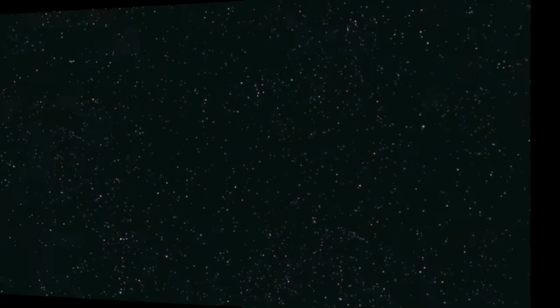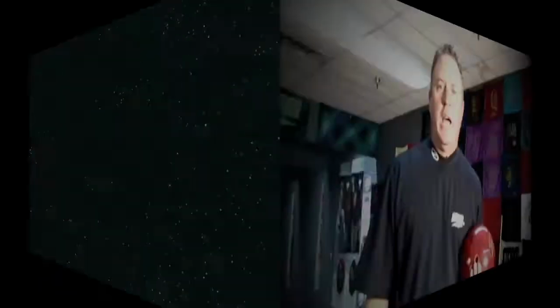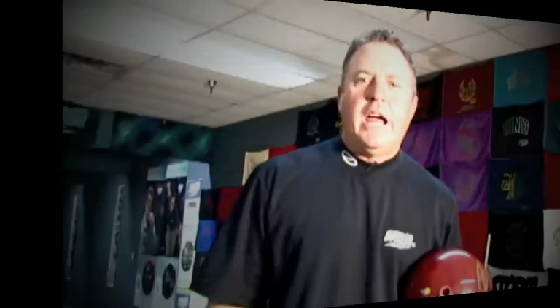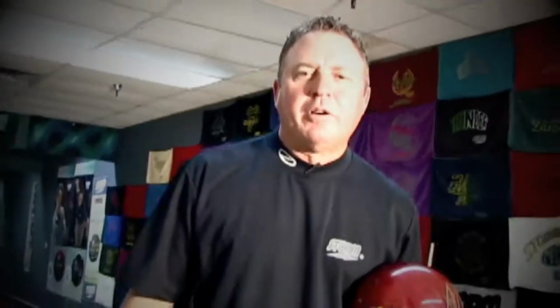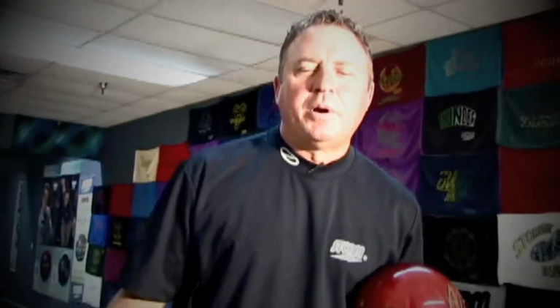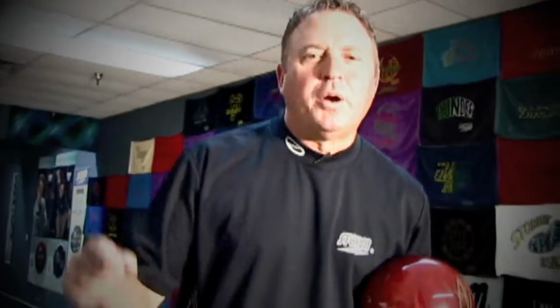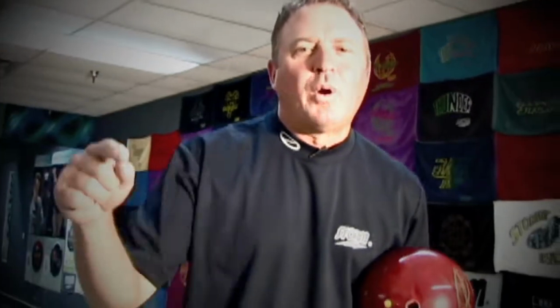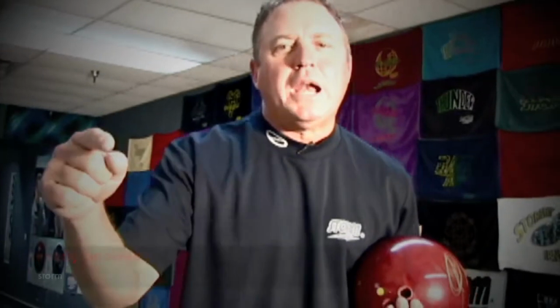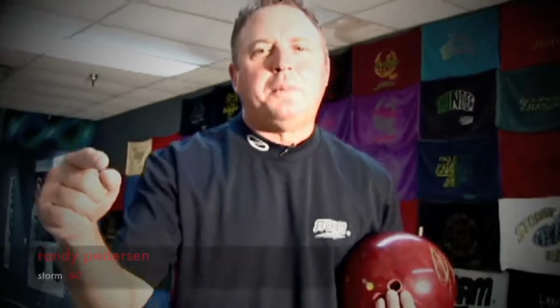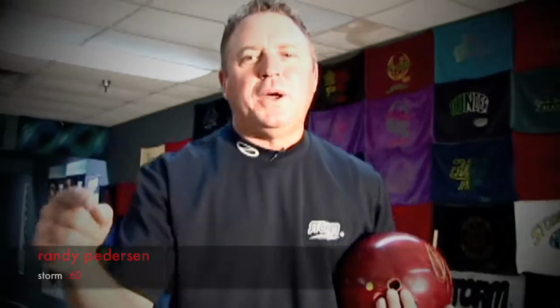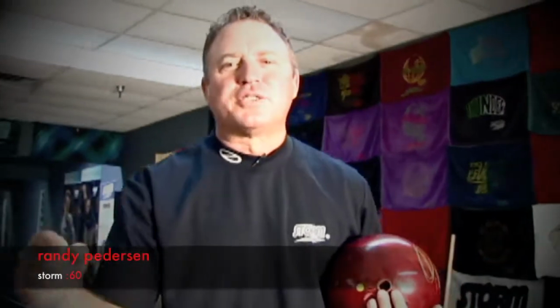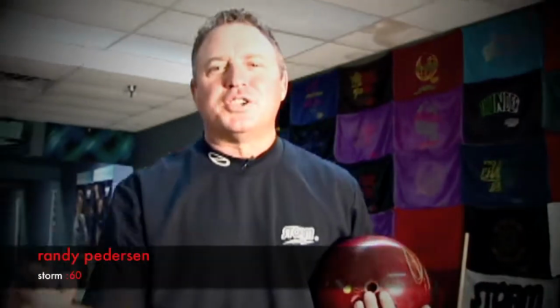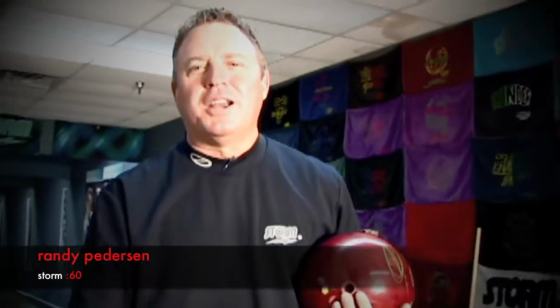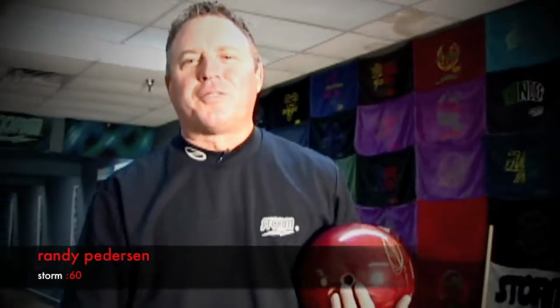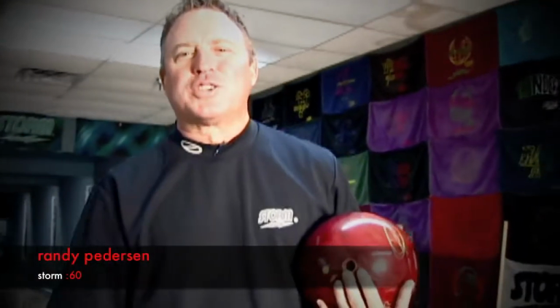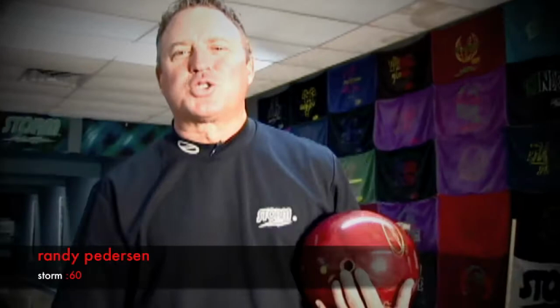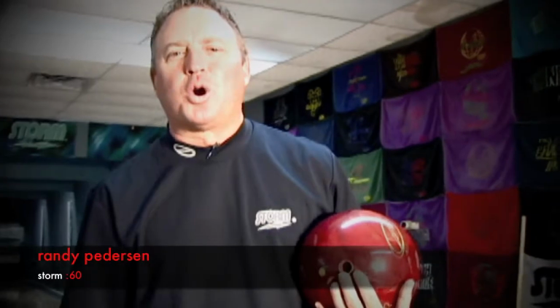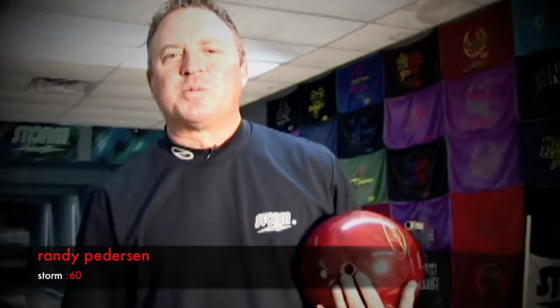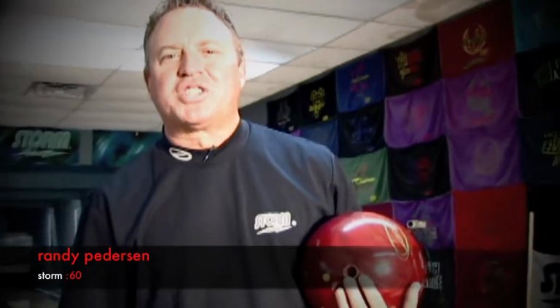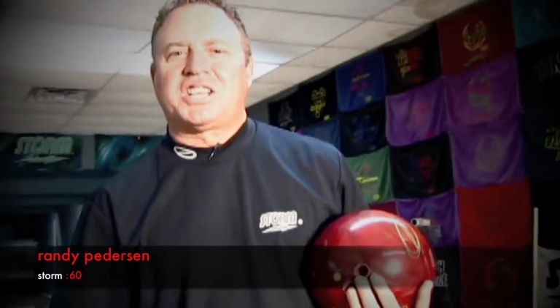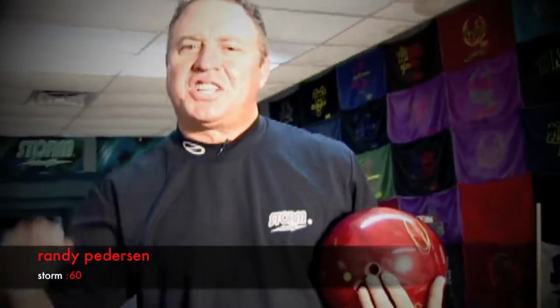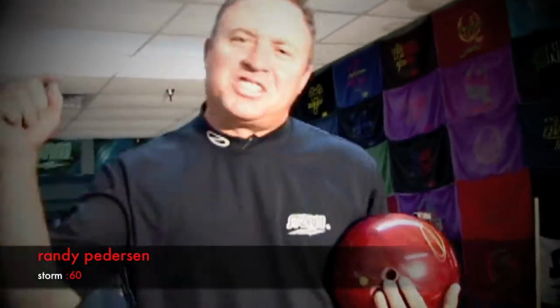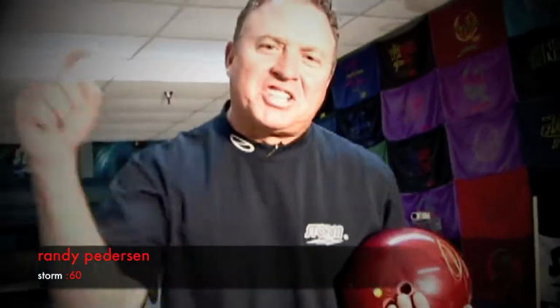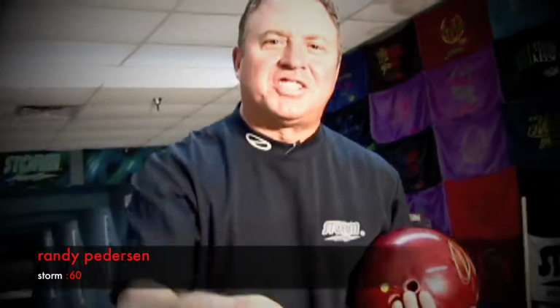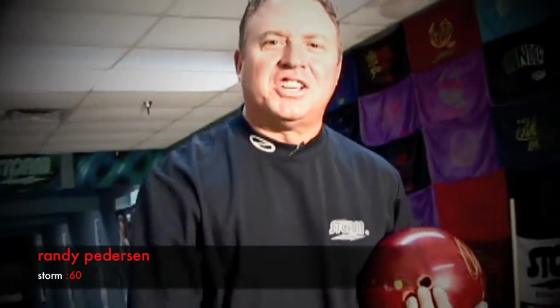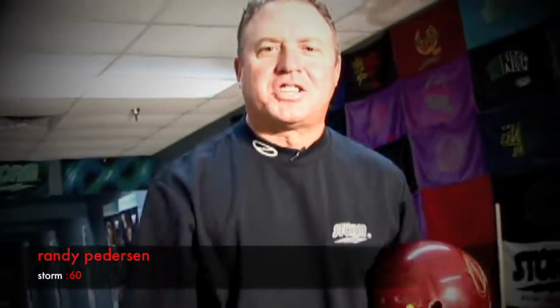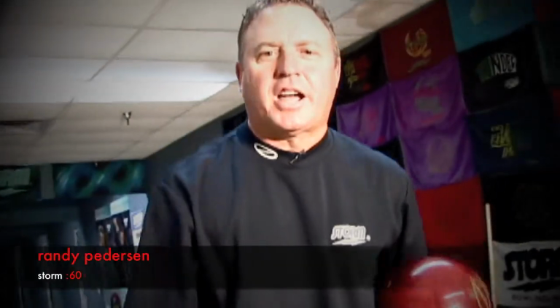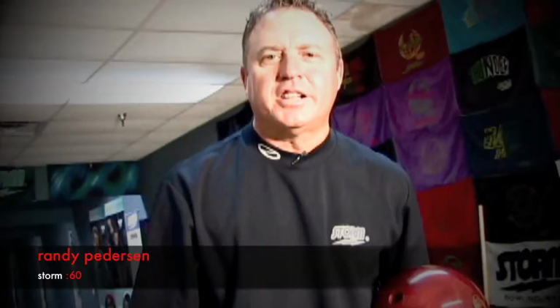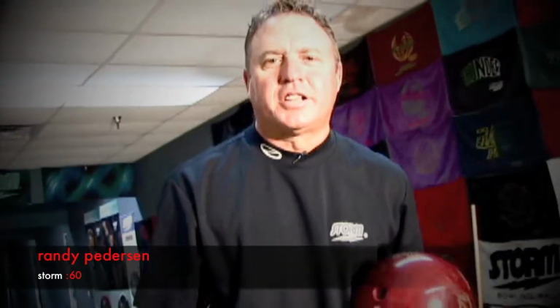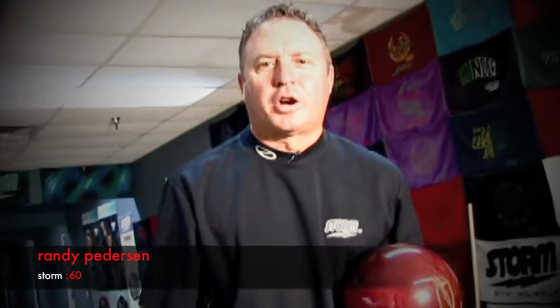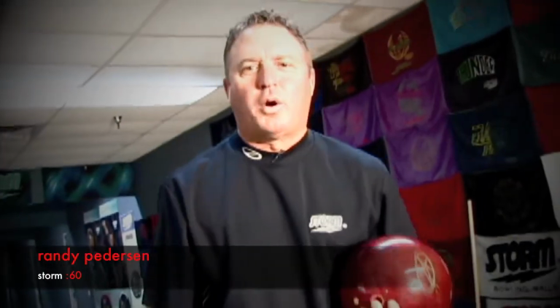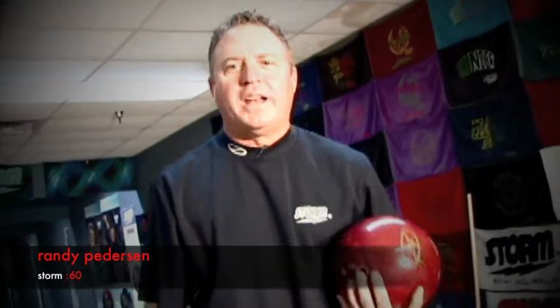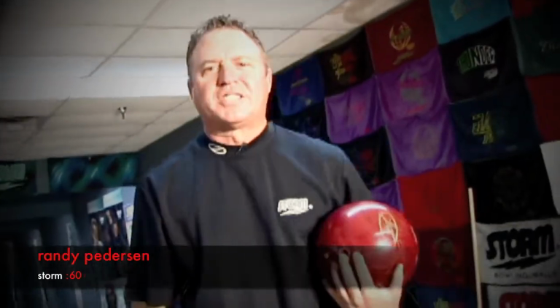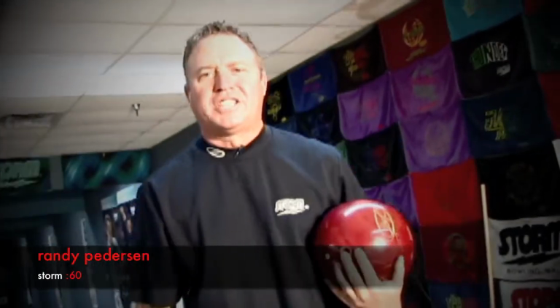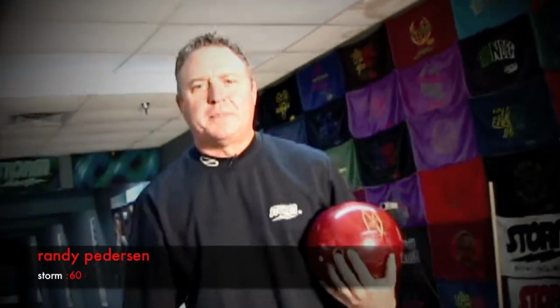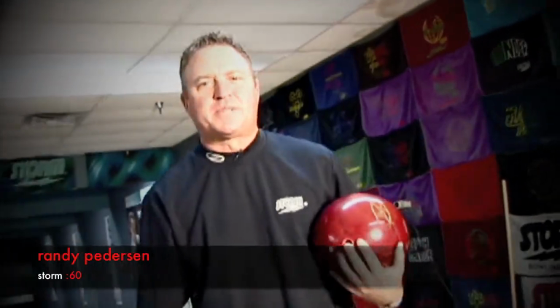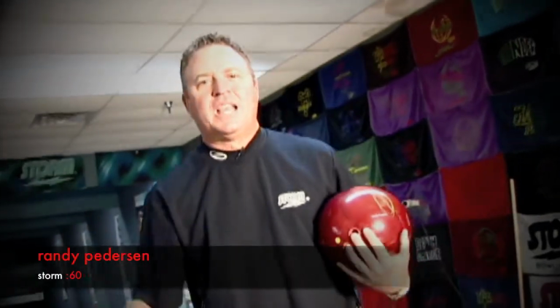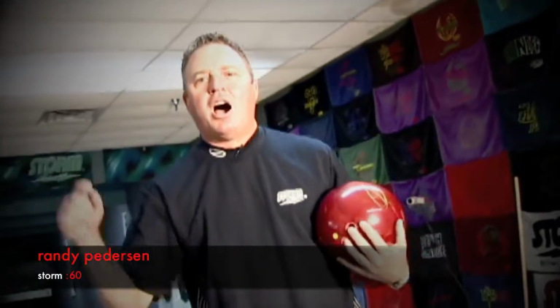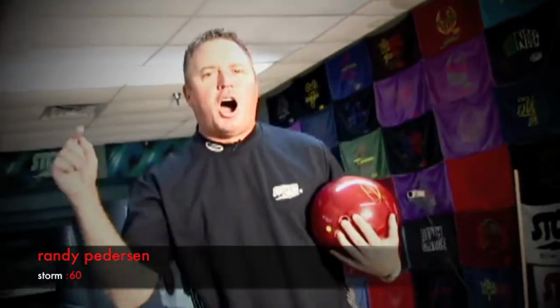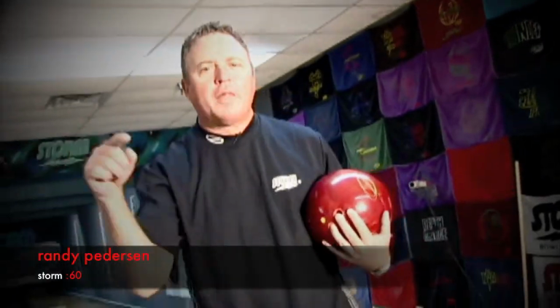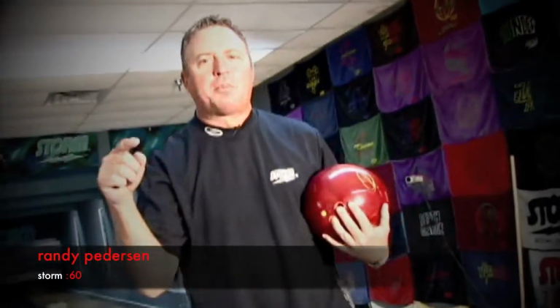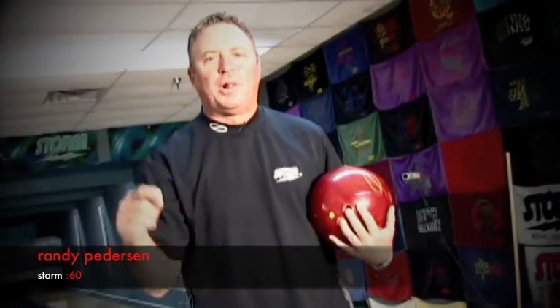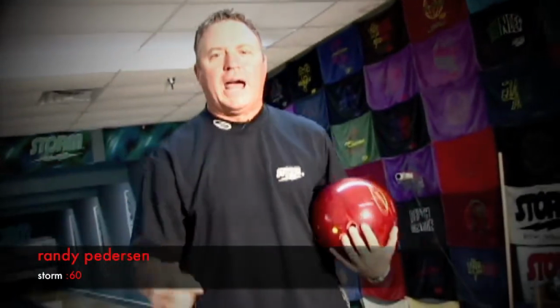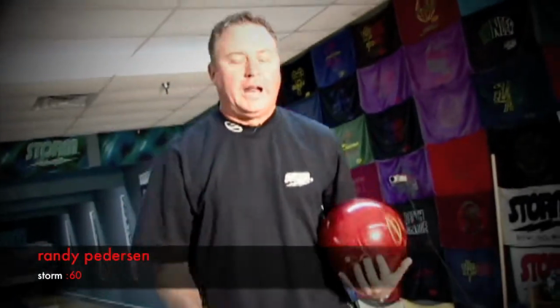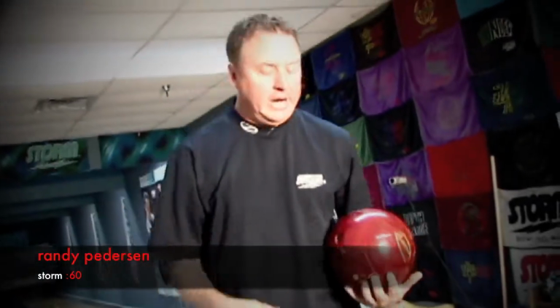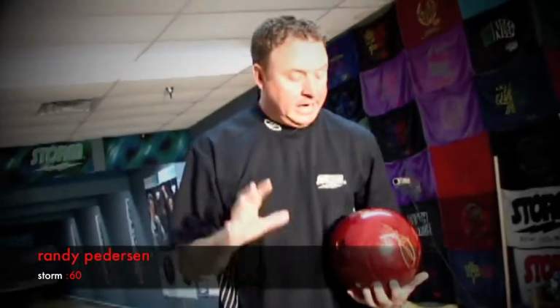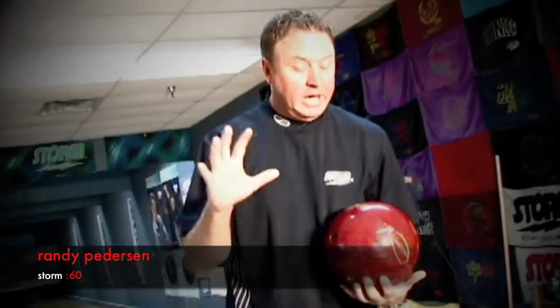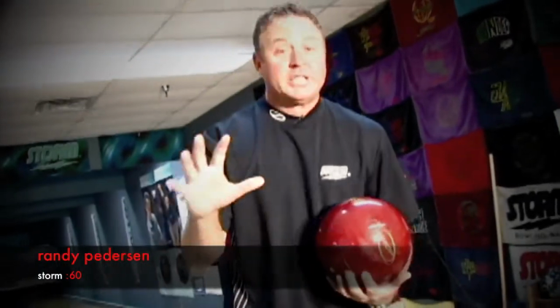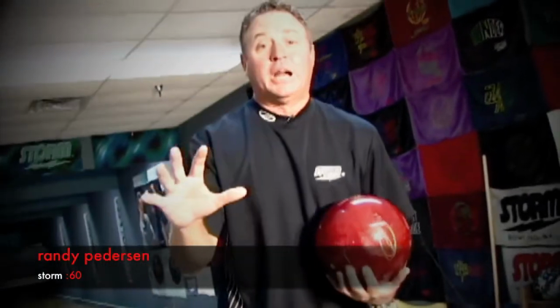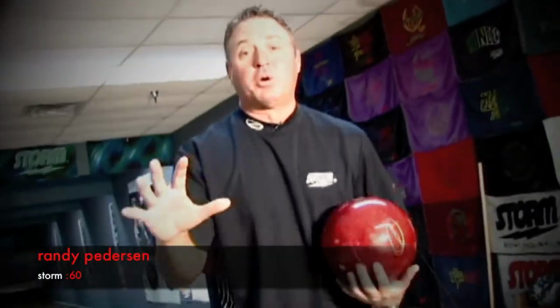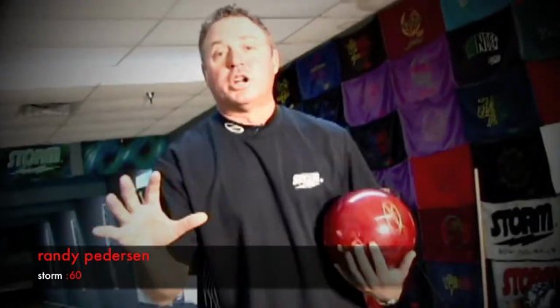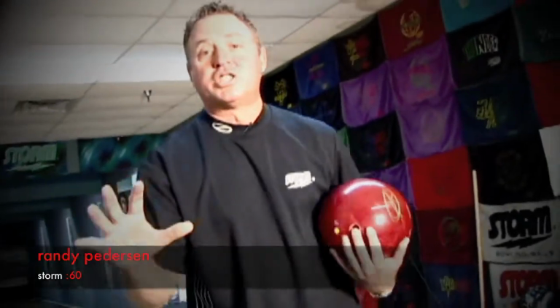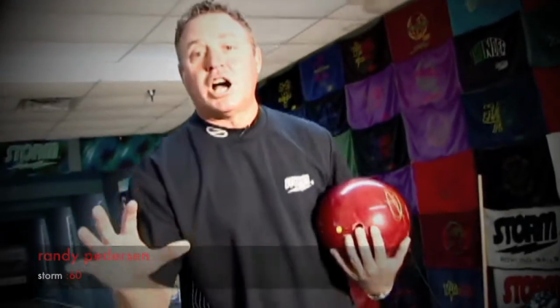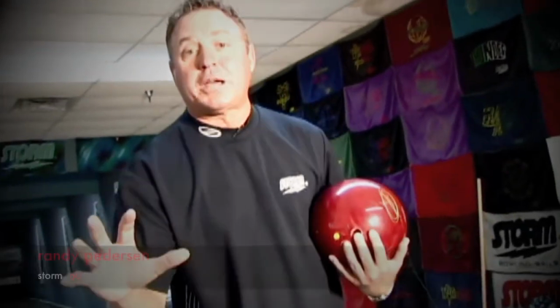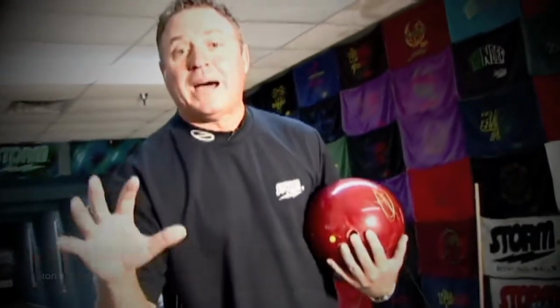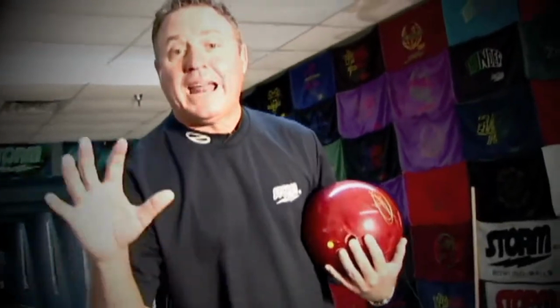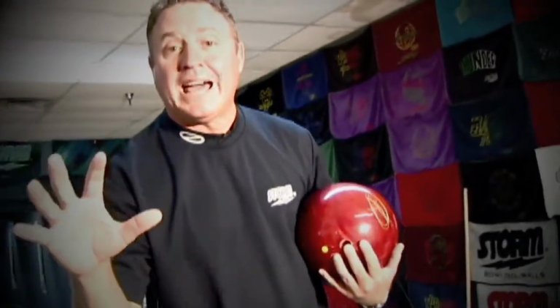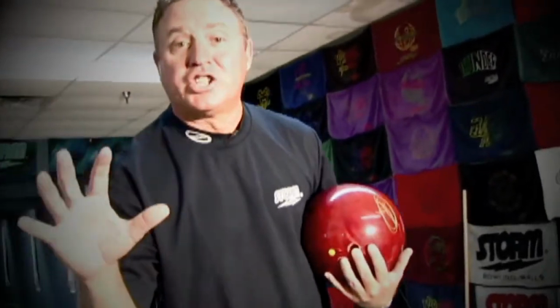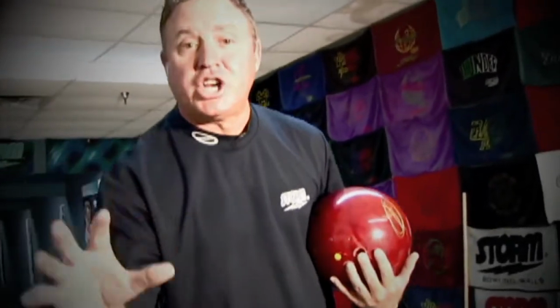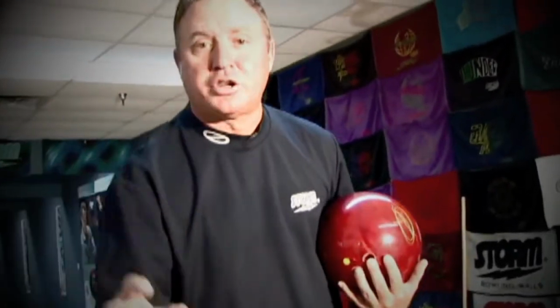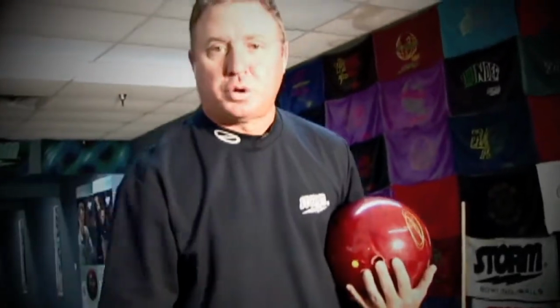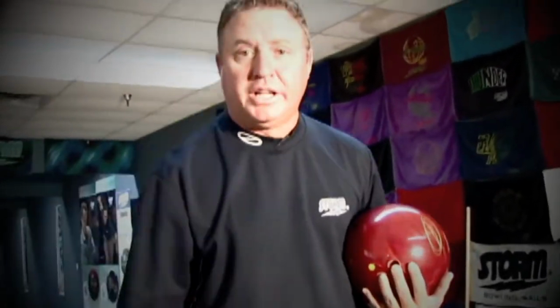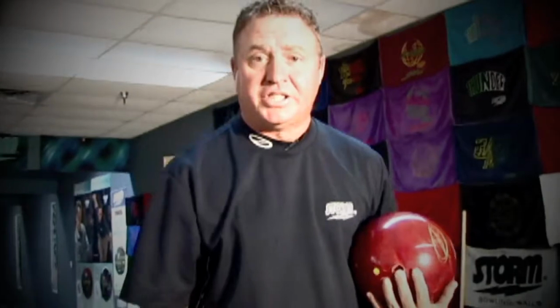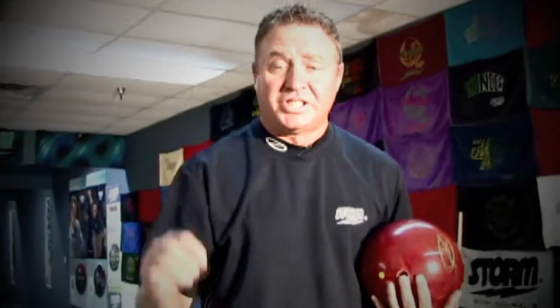Hey everybody, Randy Peterson here for Storm 60 — 60 seconds of the greatest tips on the planet. Today we're going to talk about how to change releases.